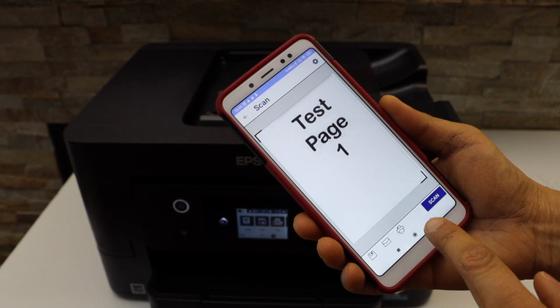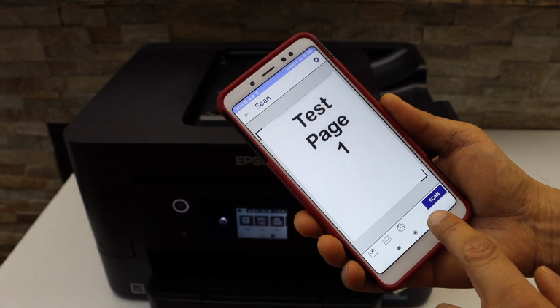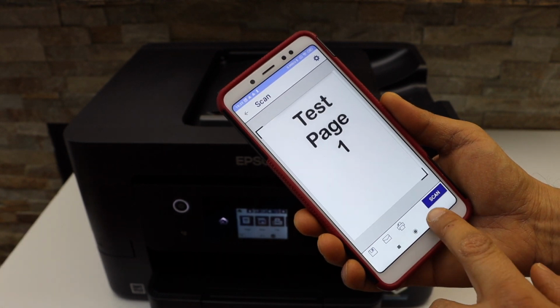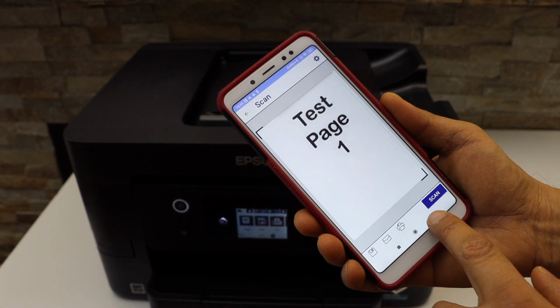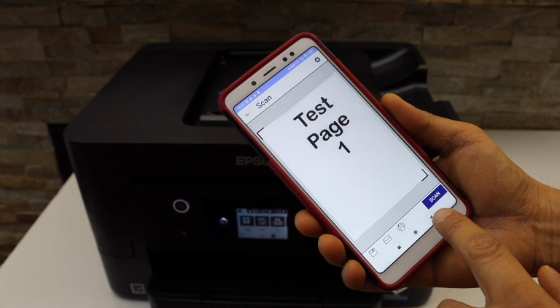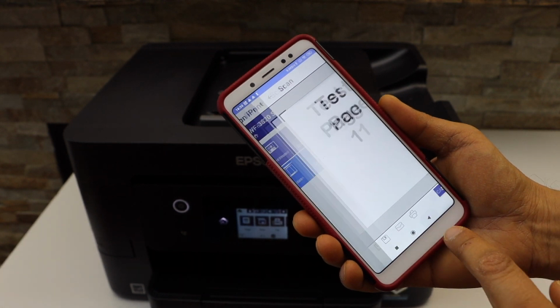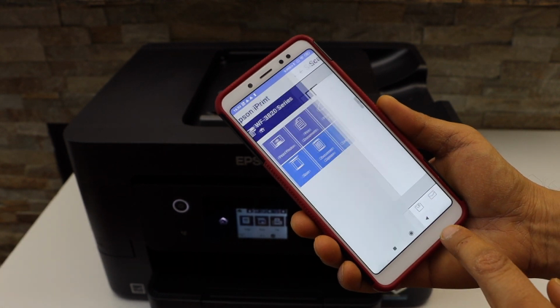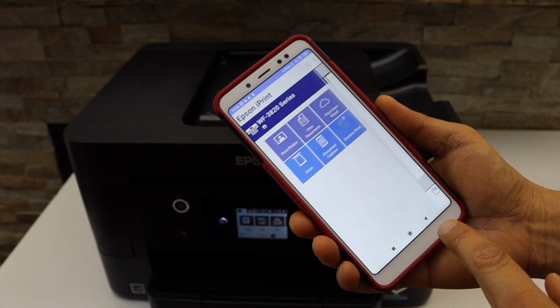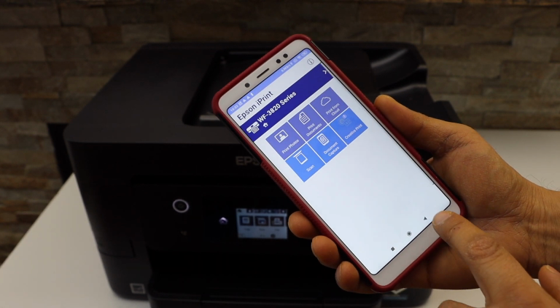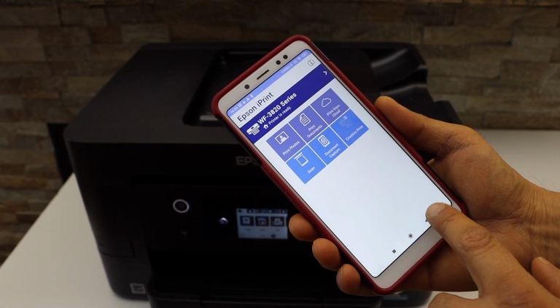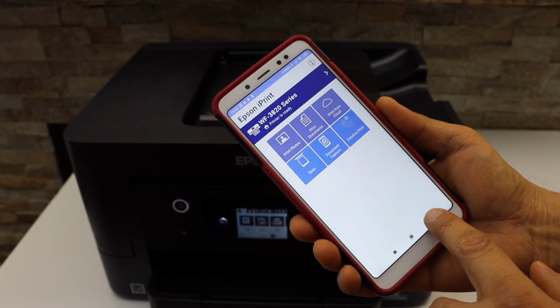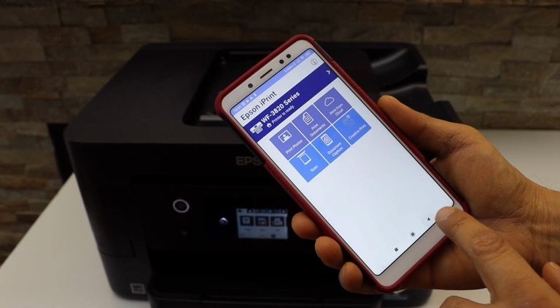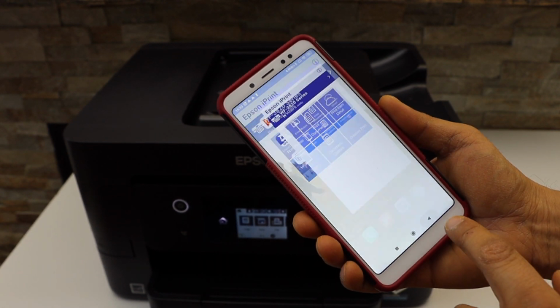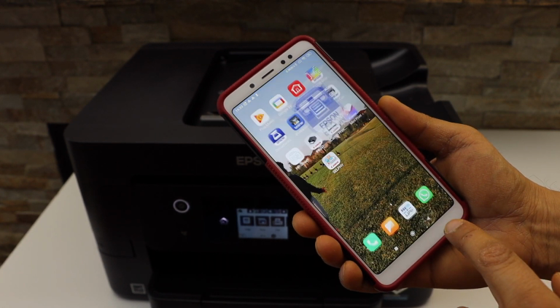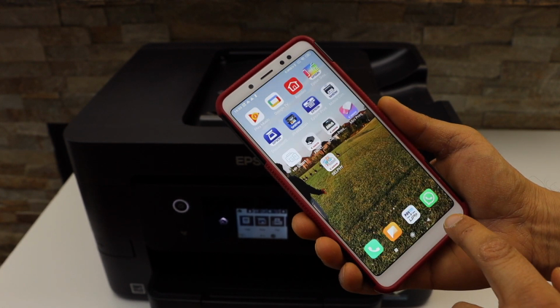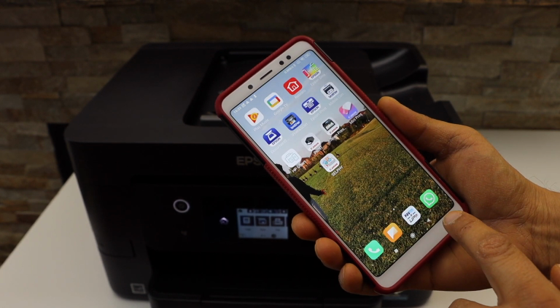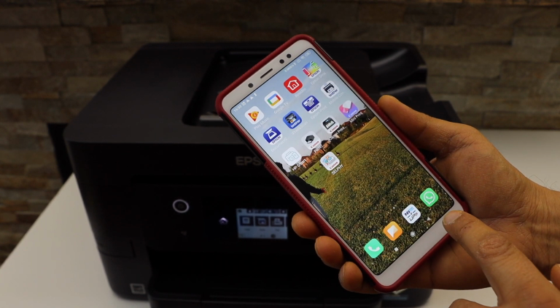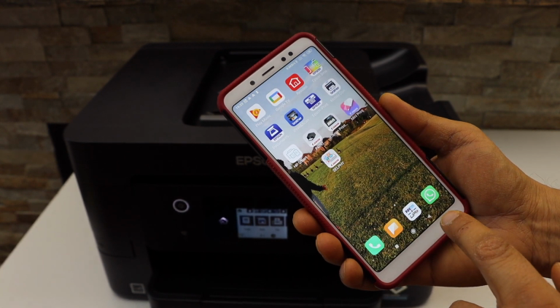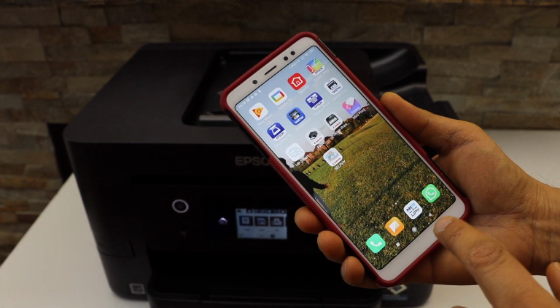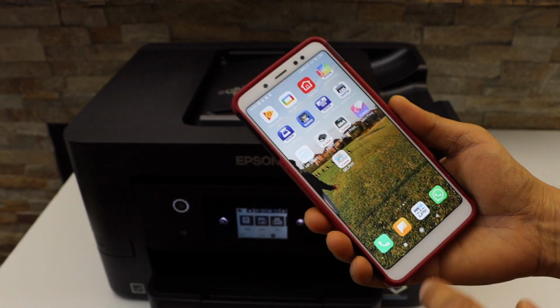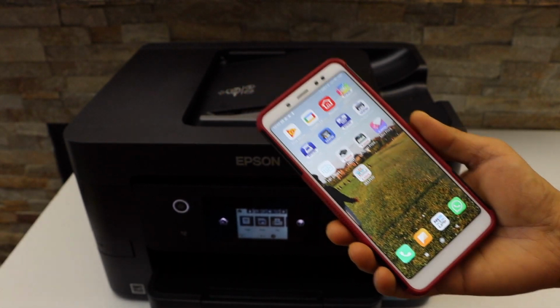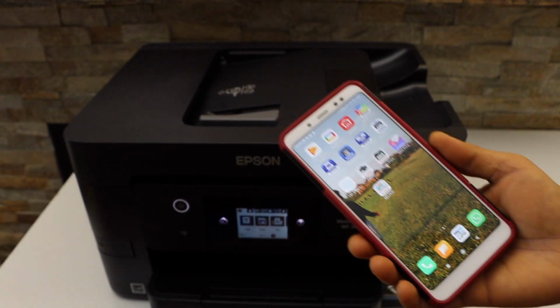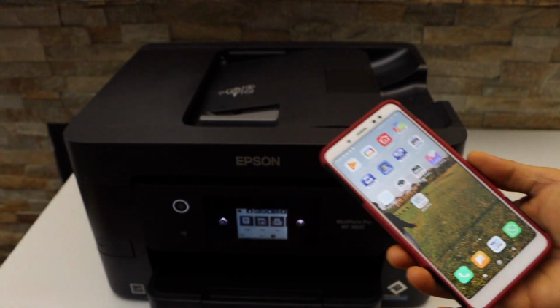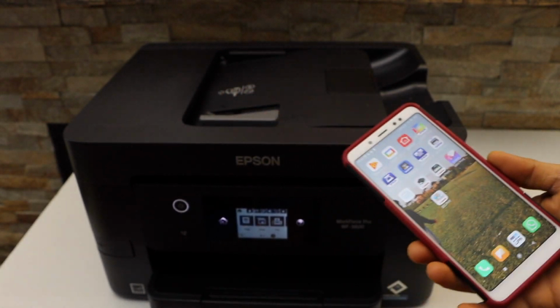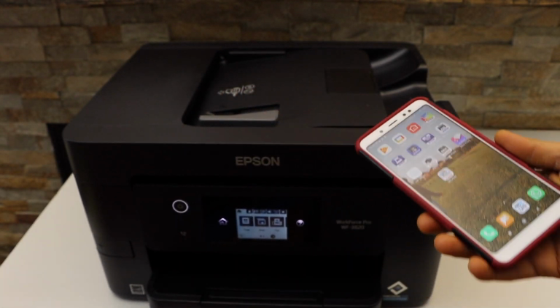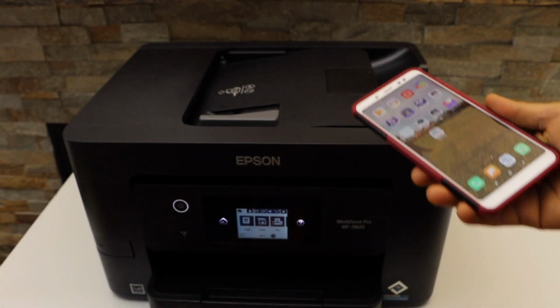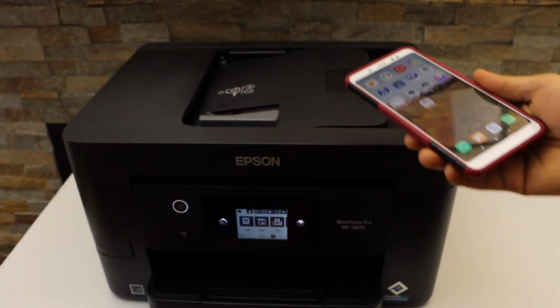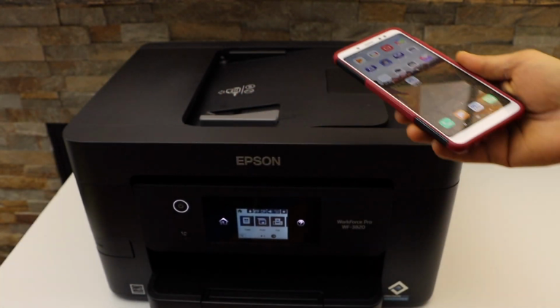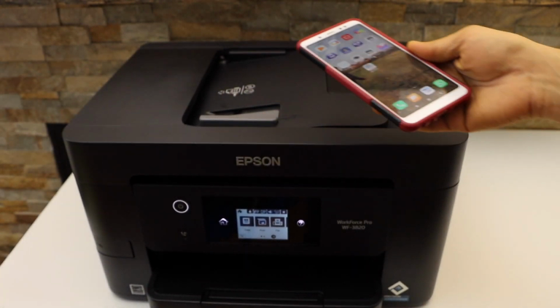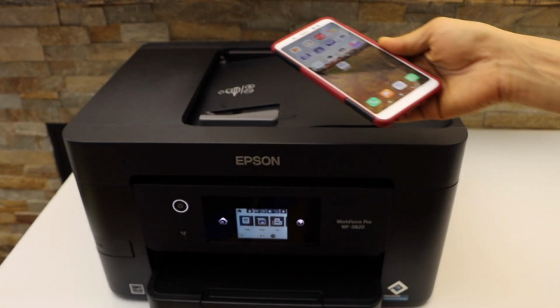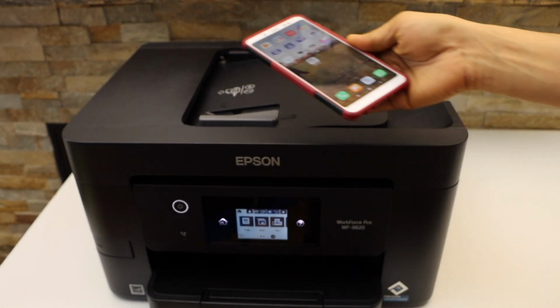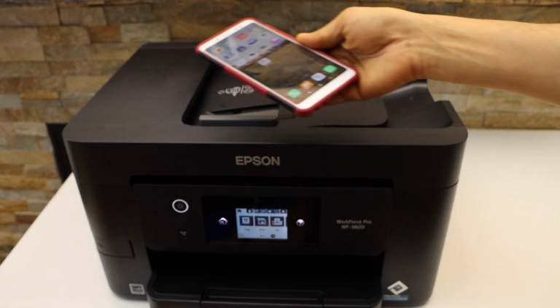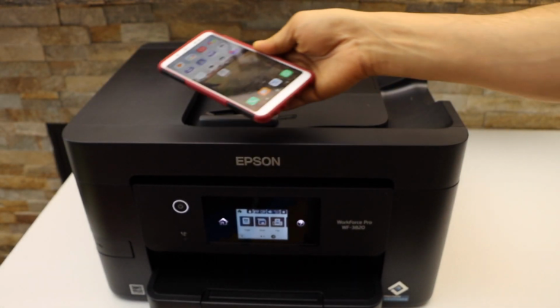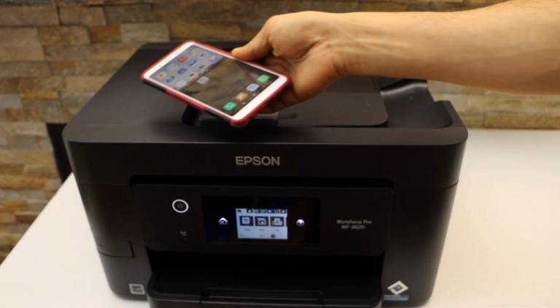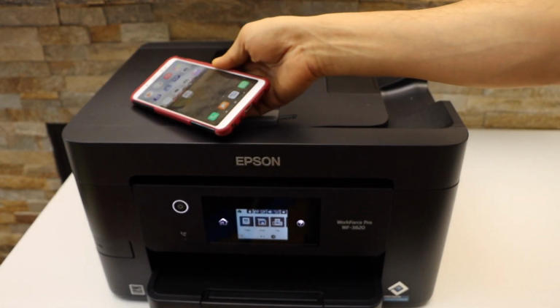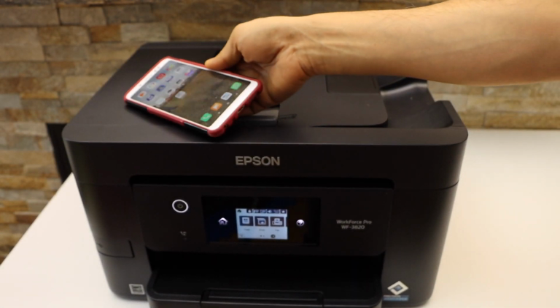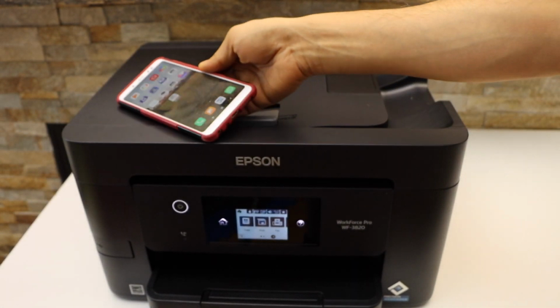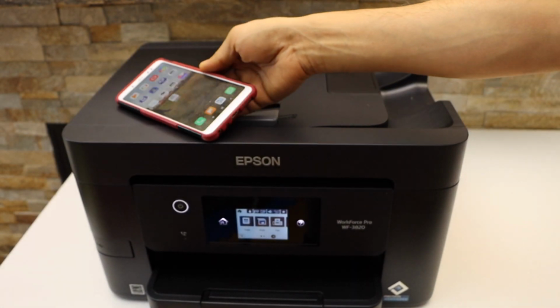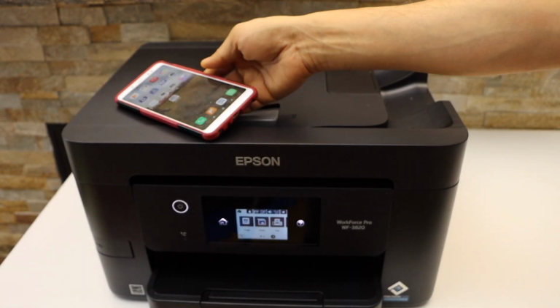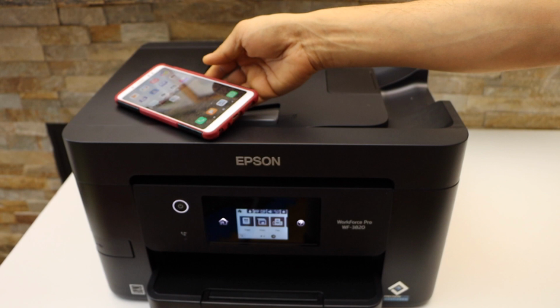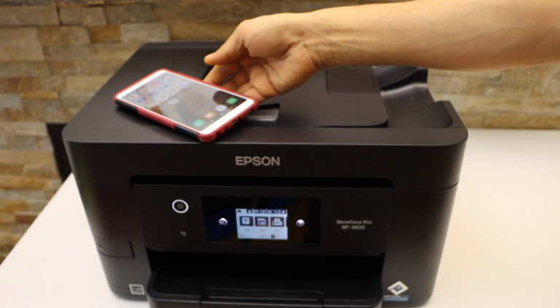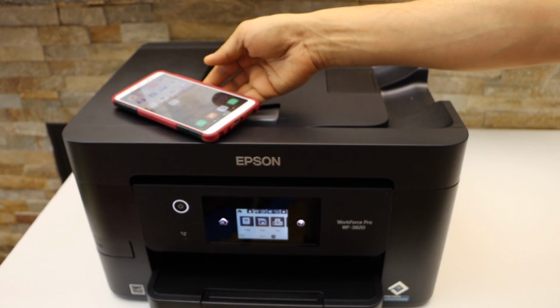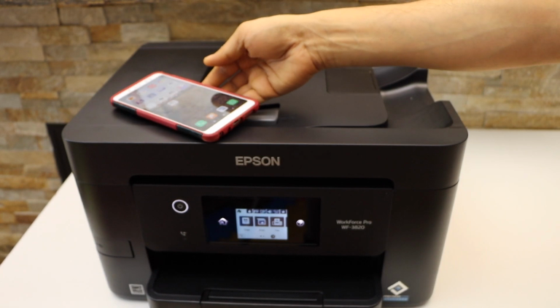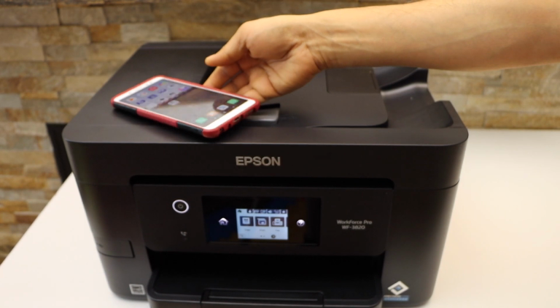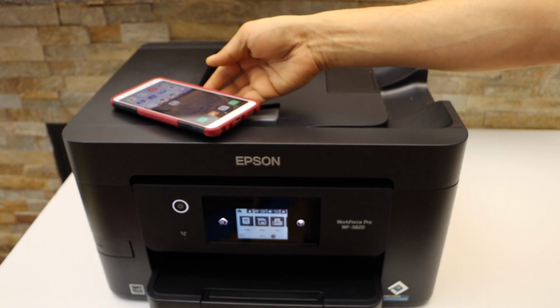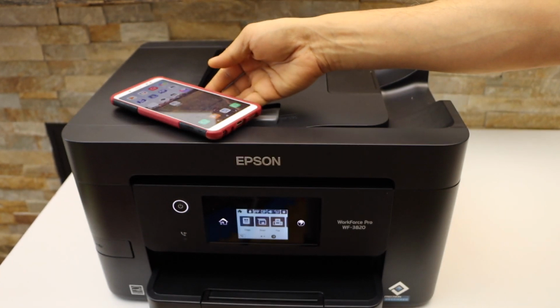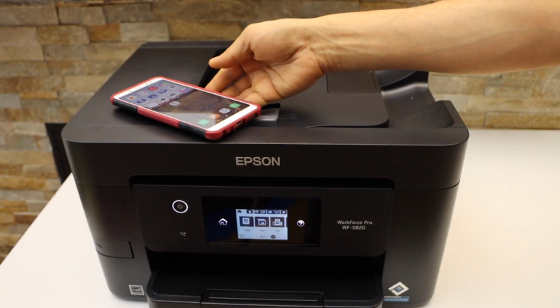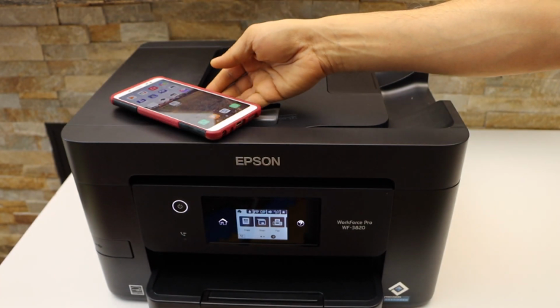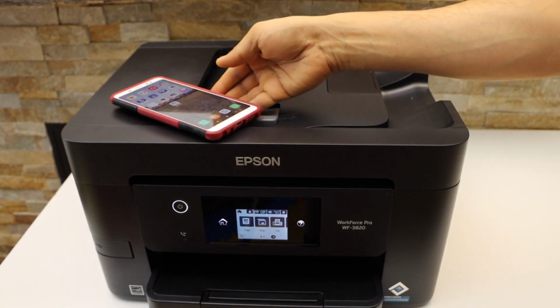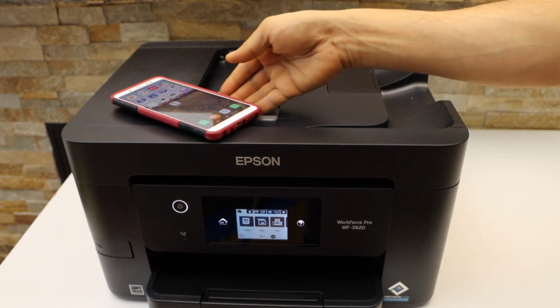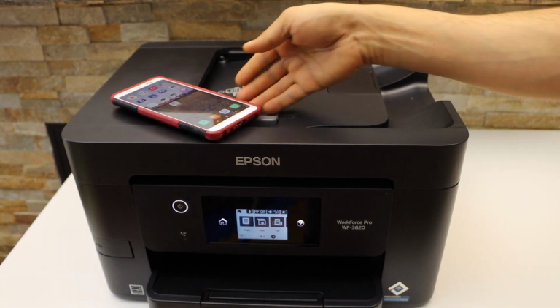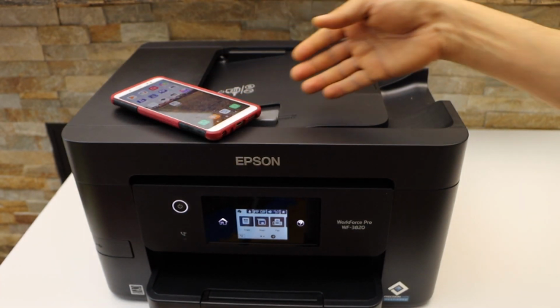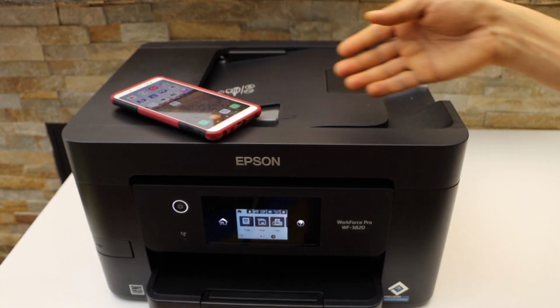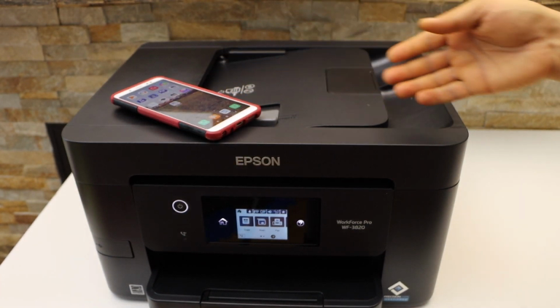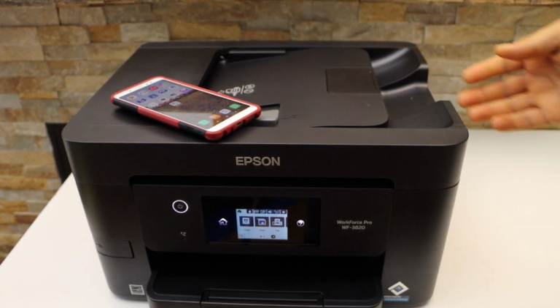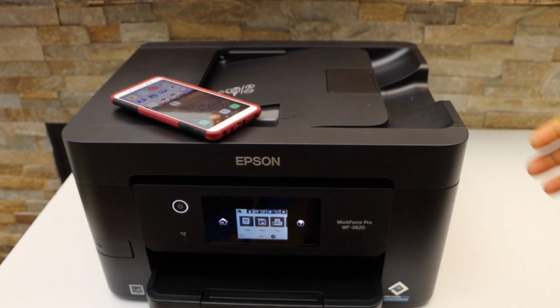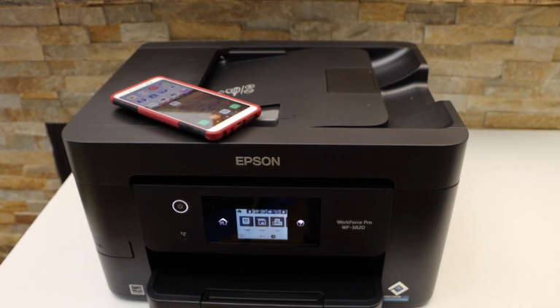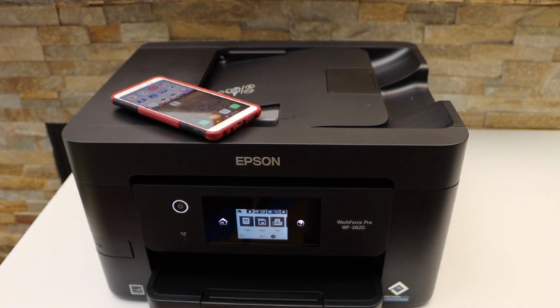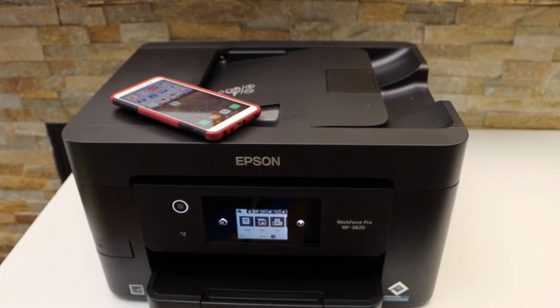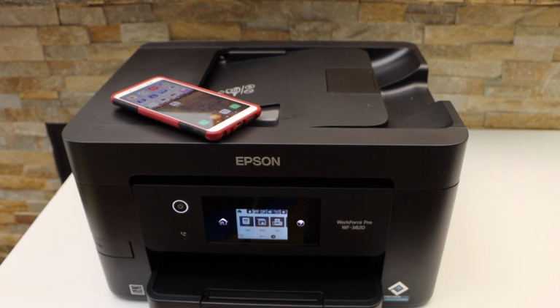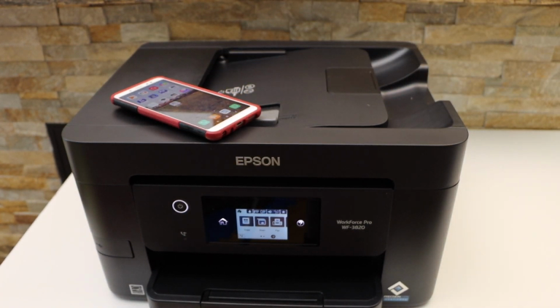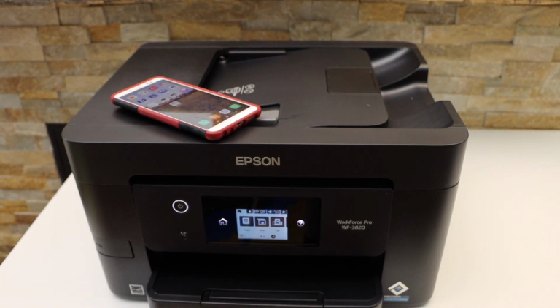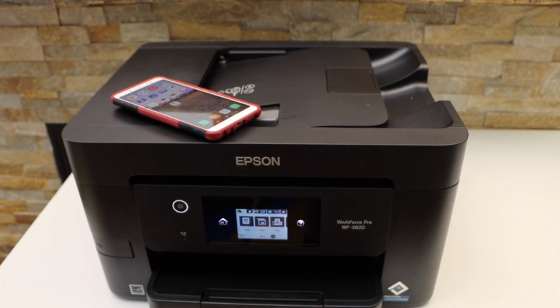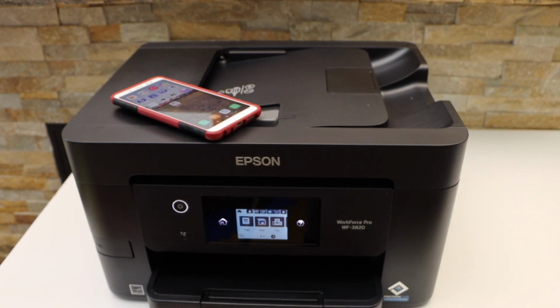This way we can do the setup and start using it for wireless printing and scanning using an Android phone. Thanks for watching.